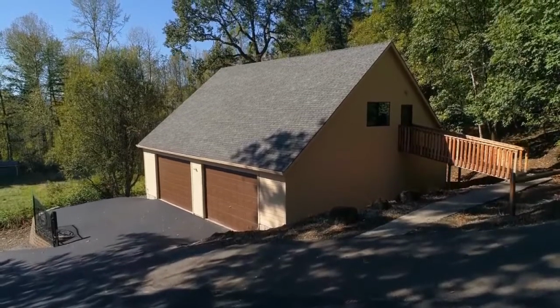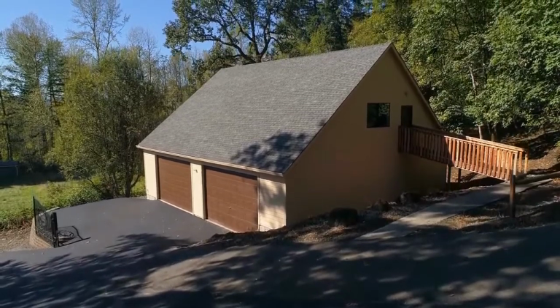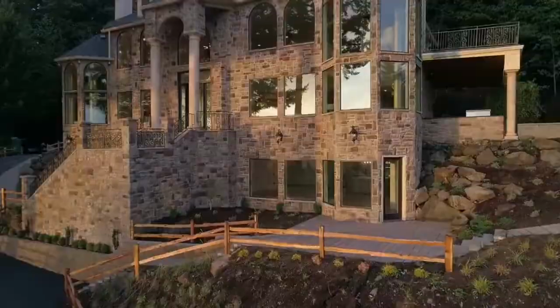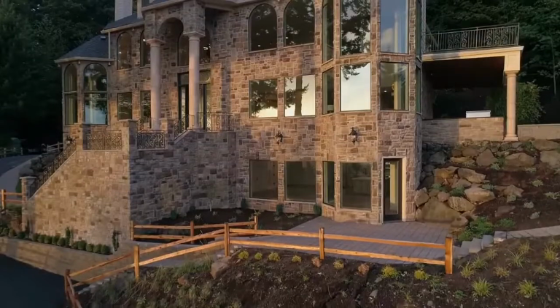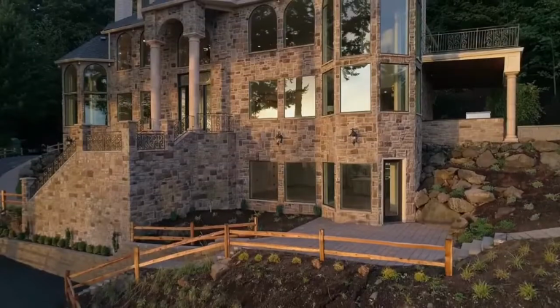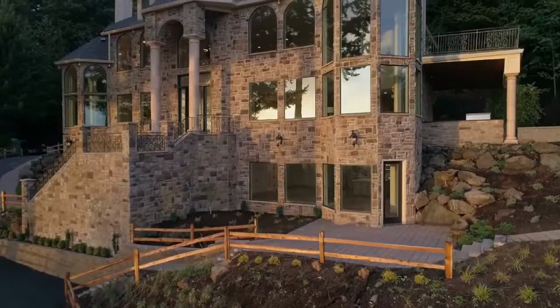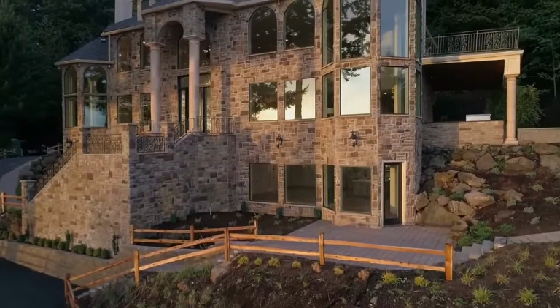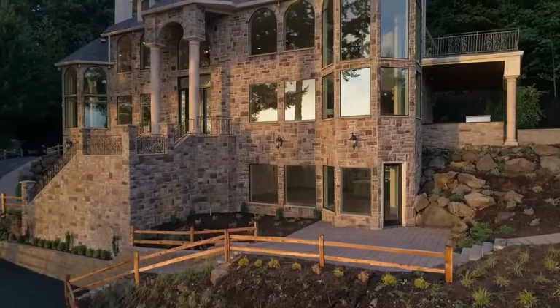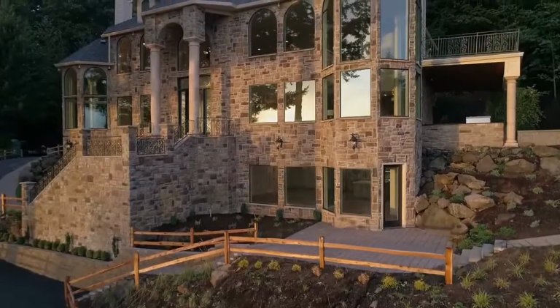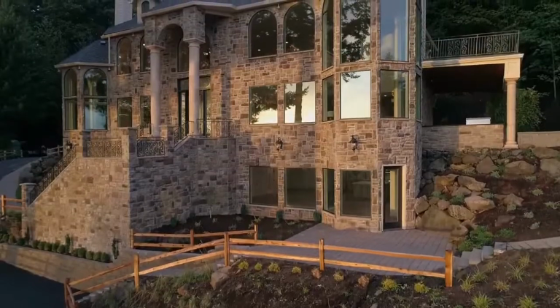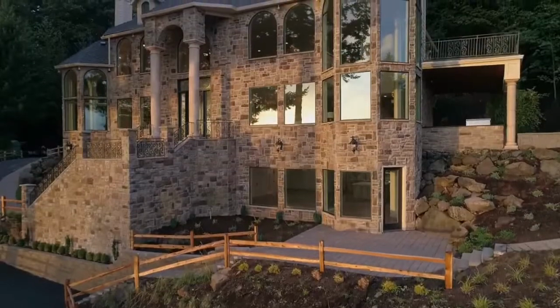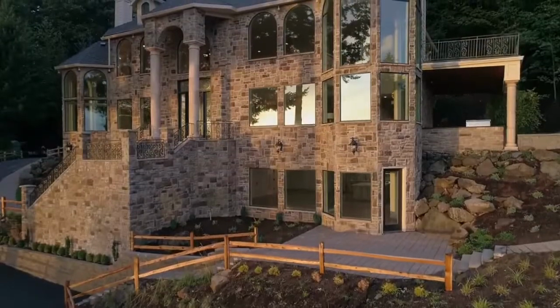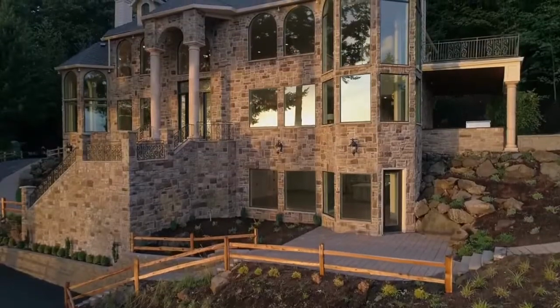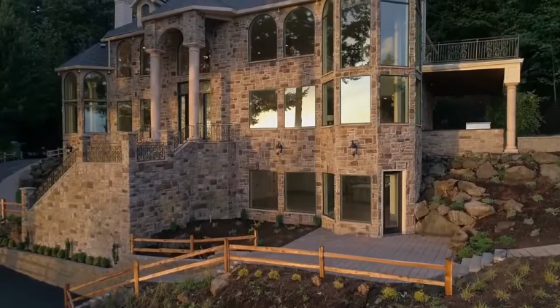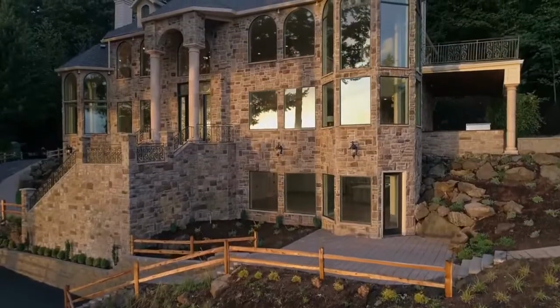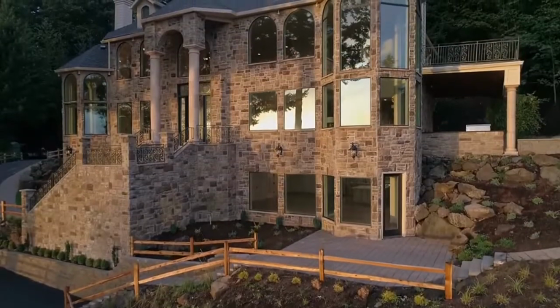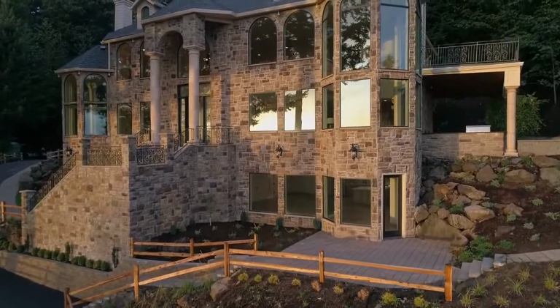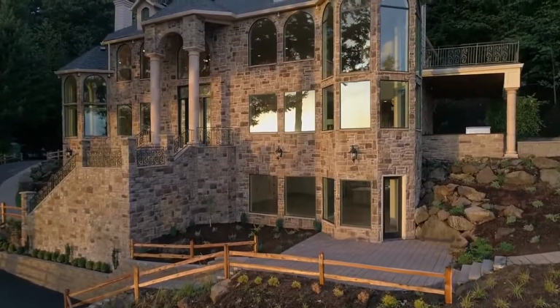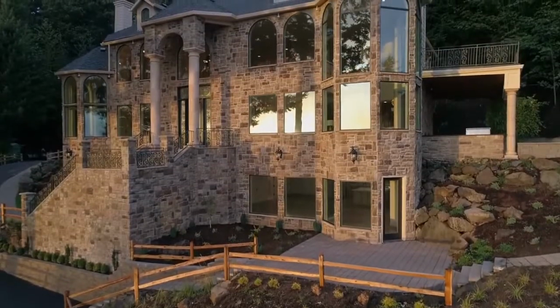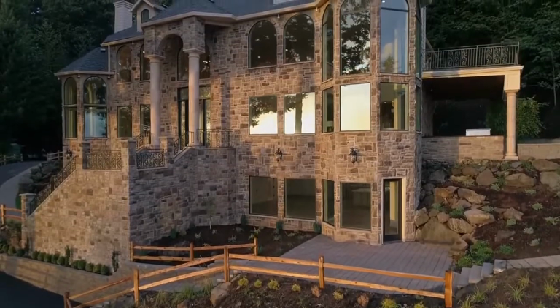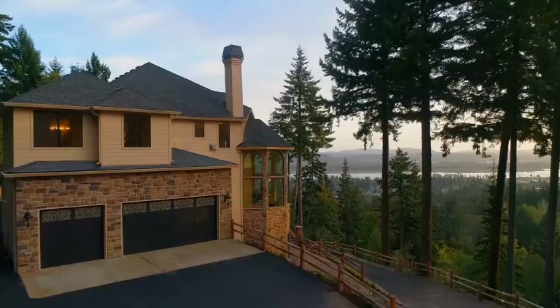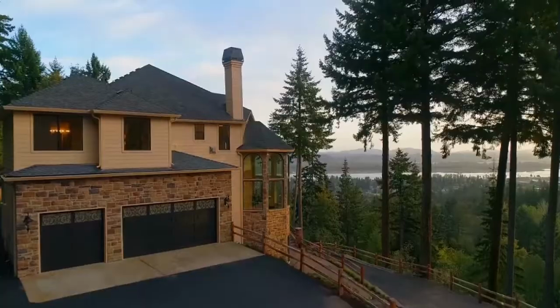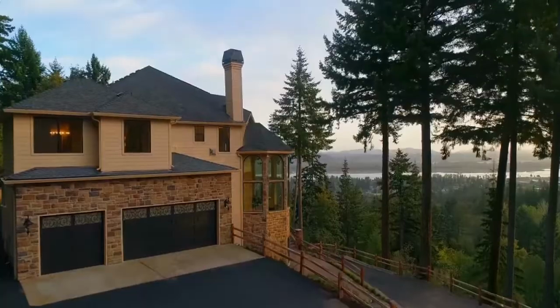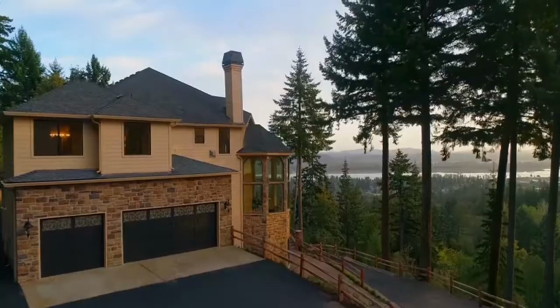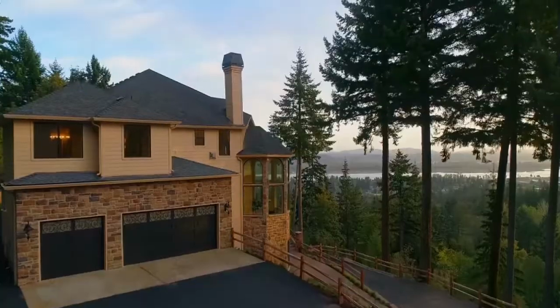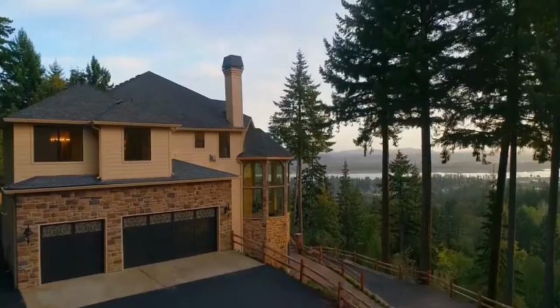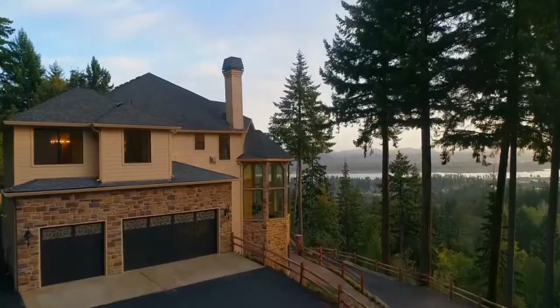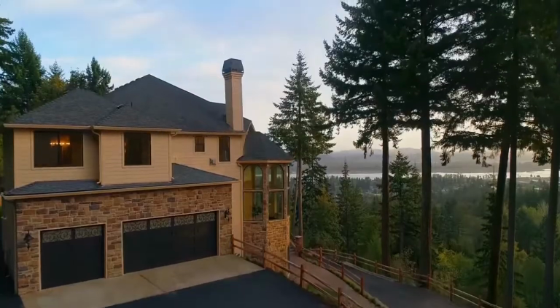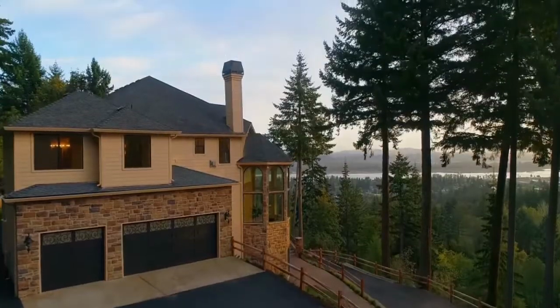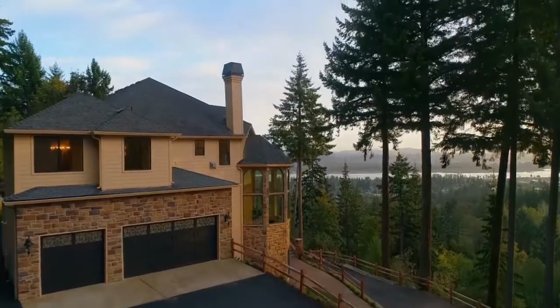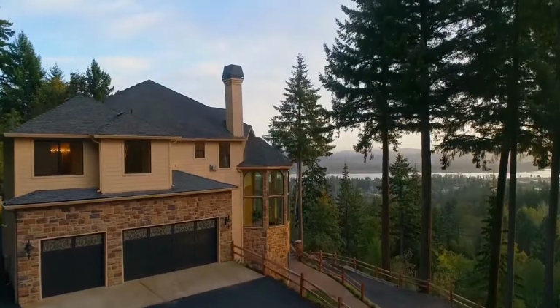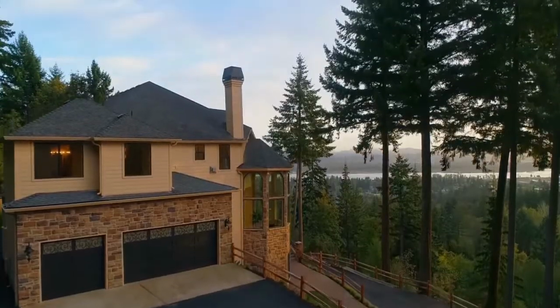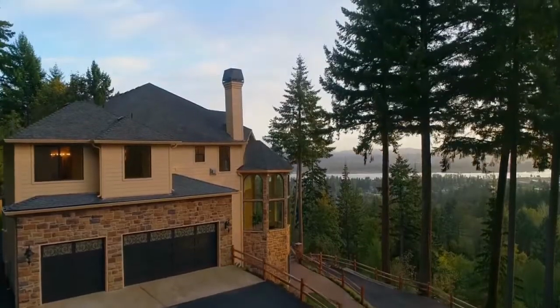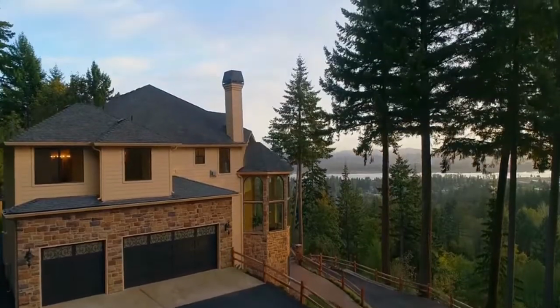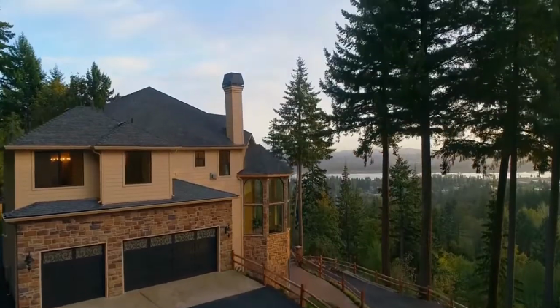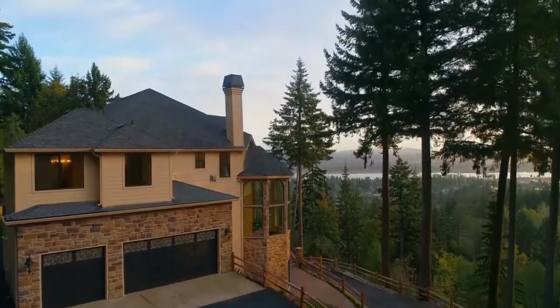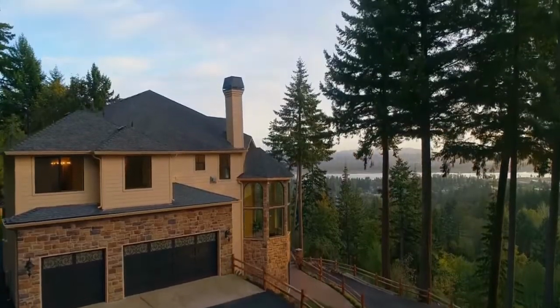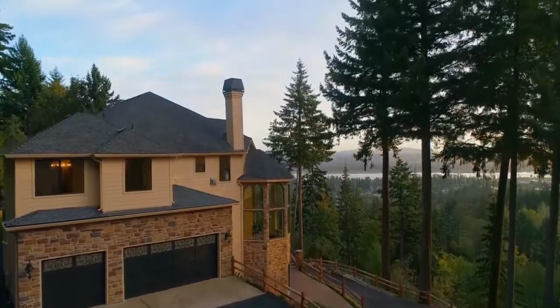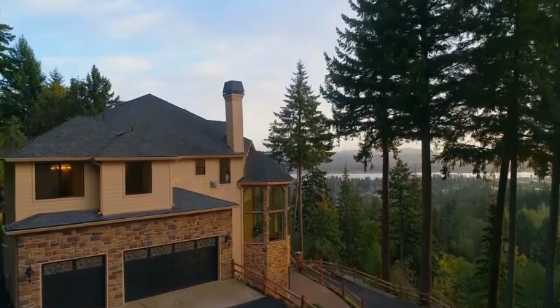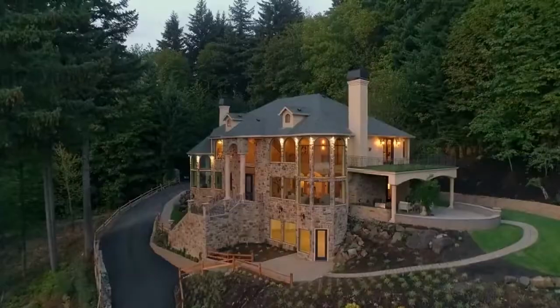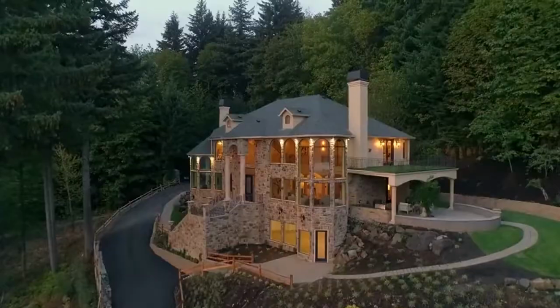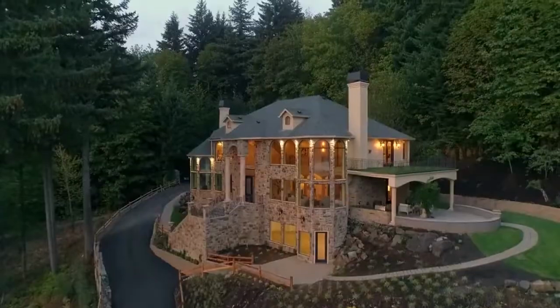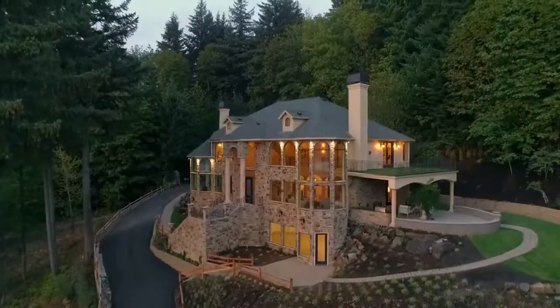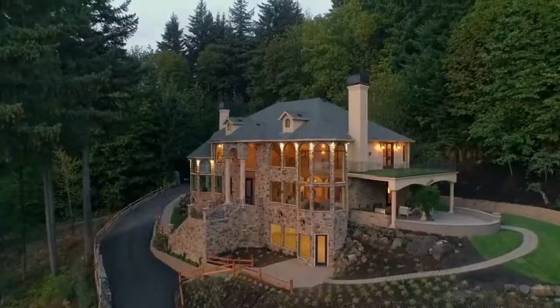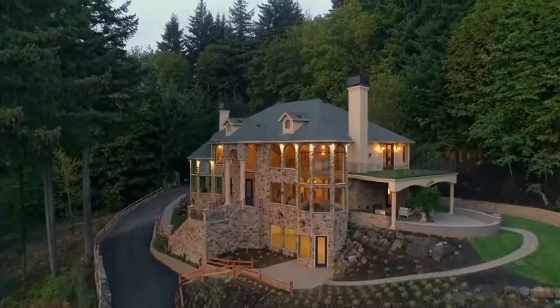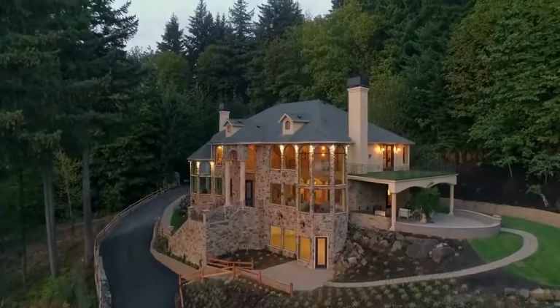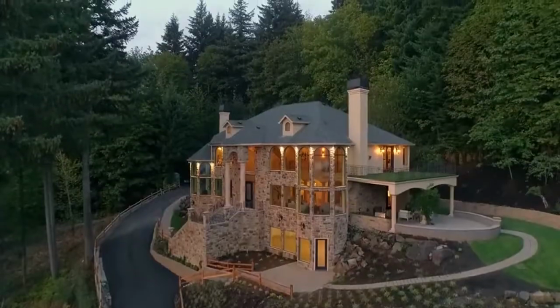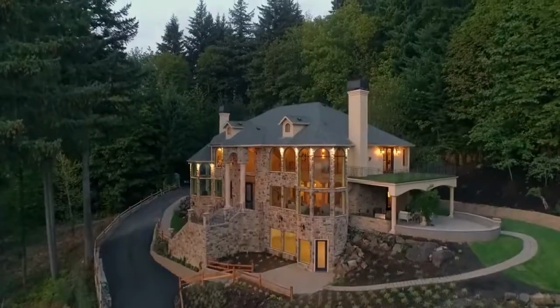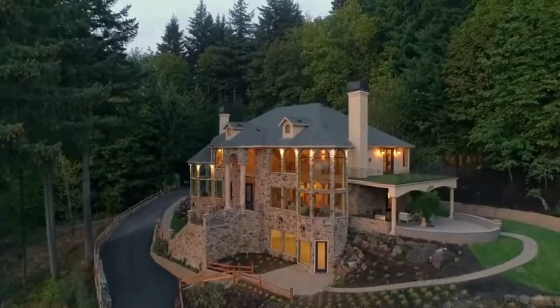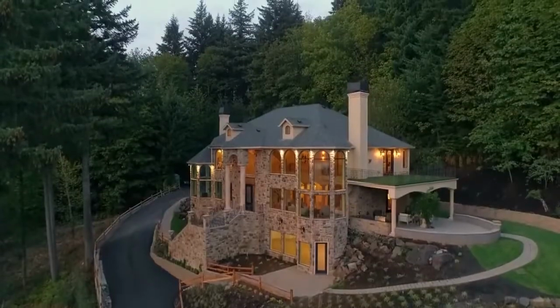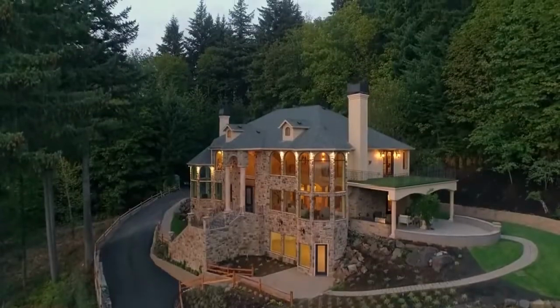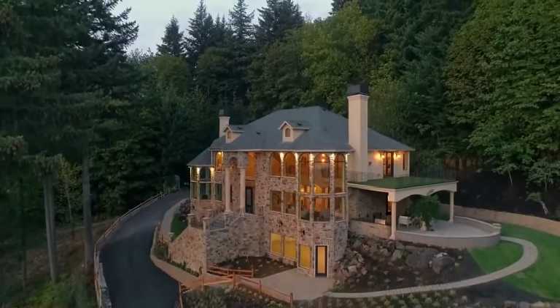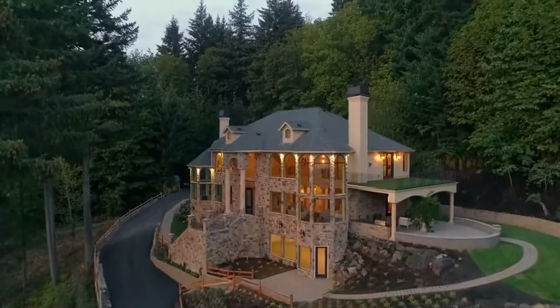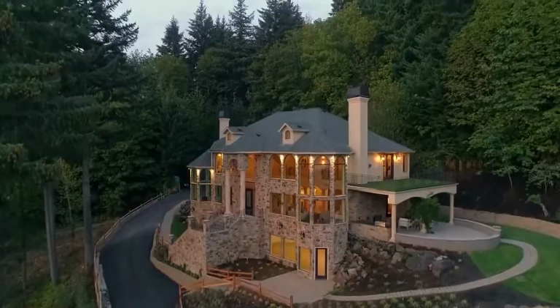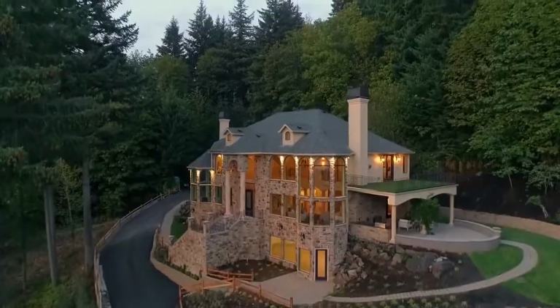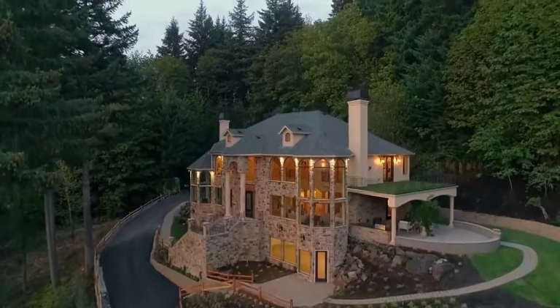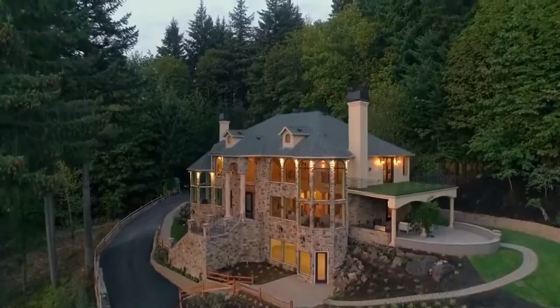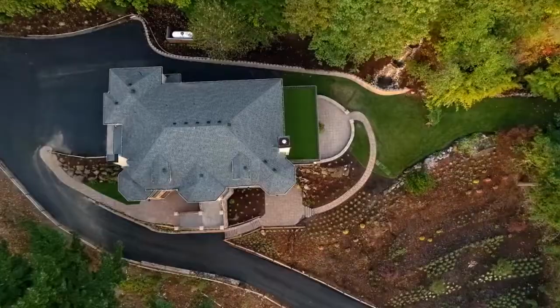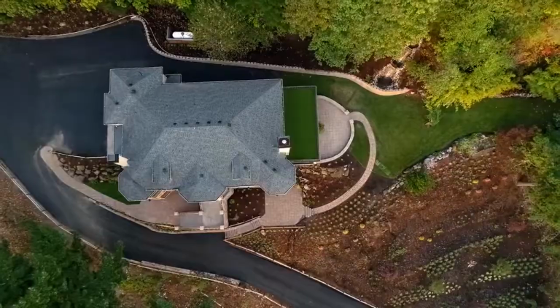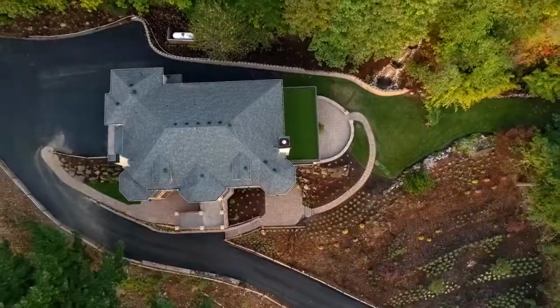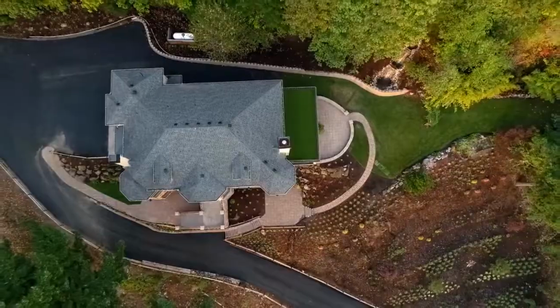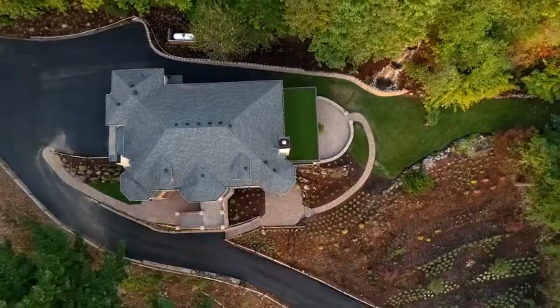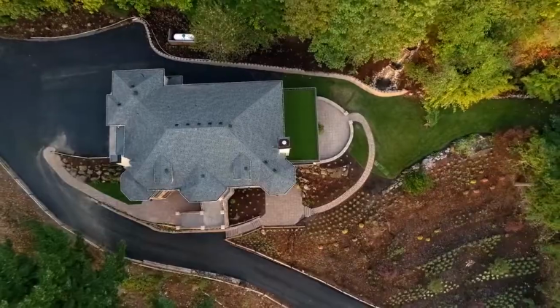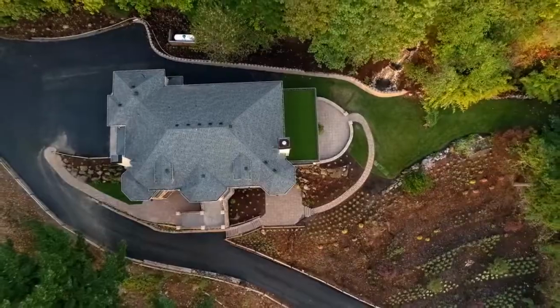A world-class custom home and the ultimate in privacy — it's ready for you to call home.